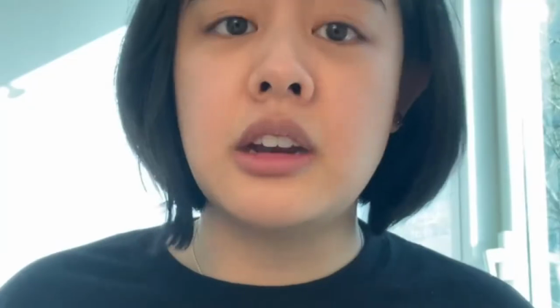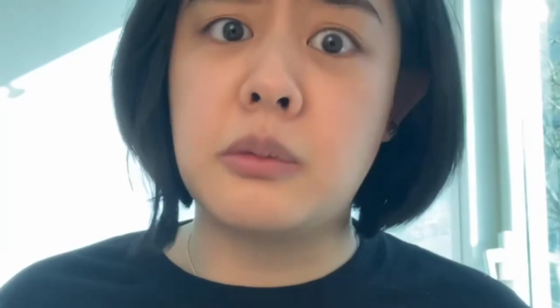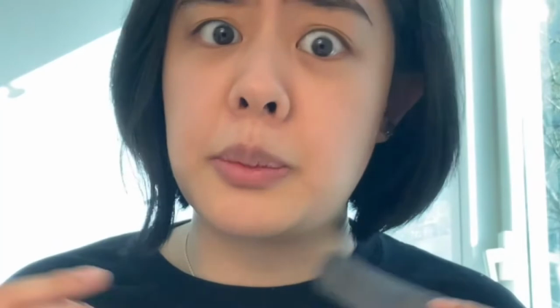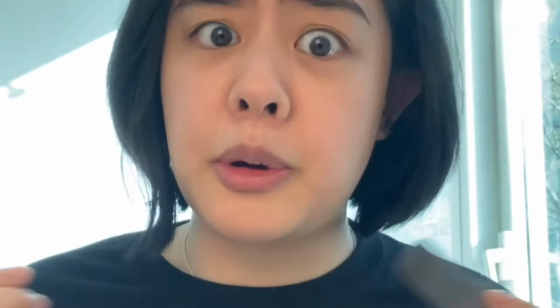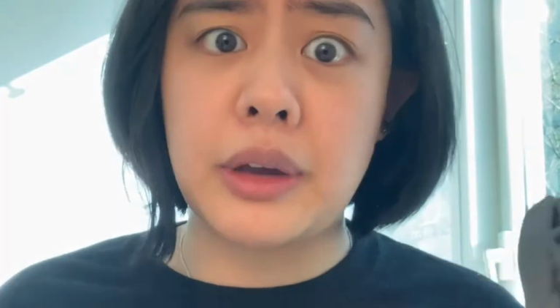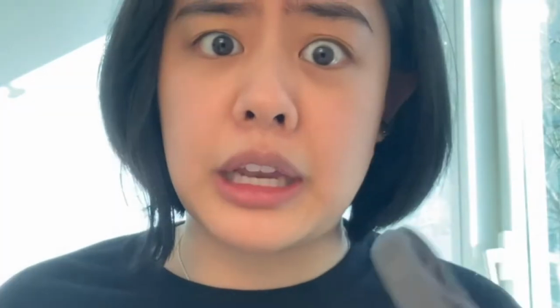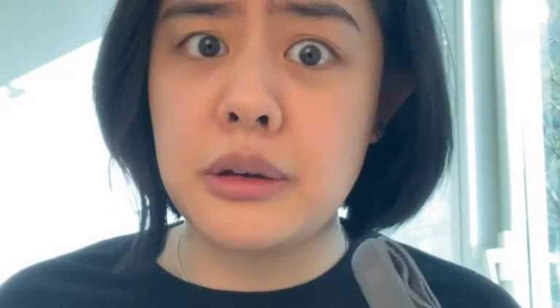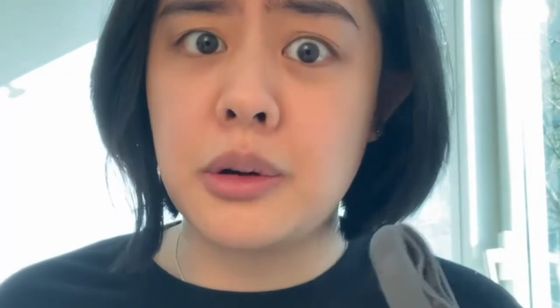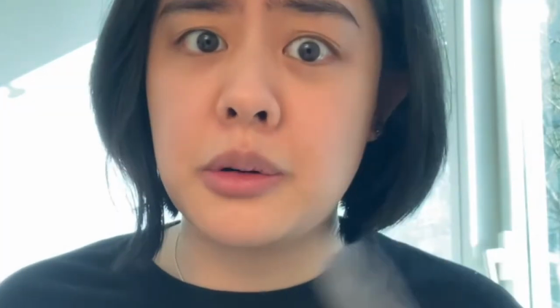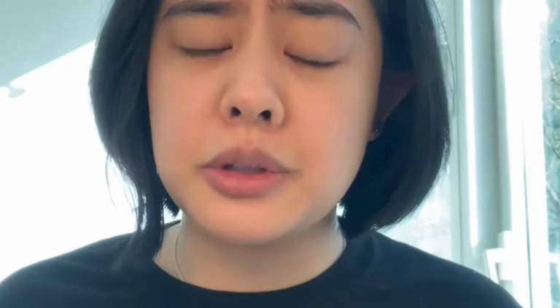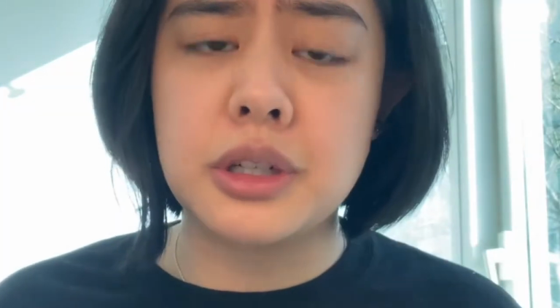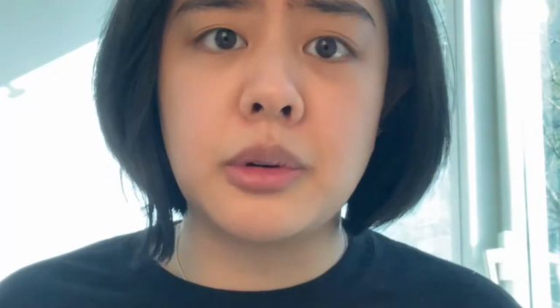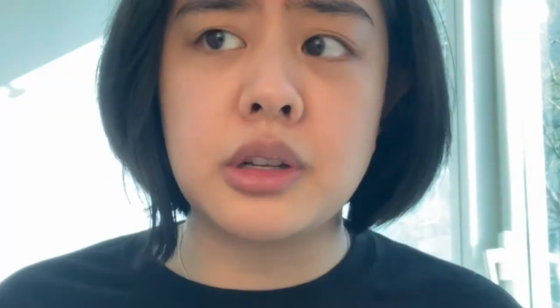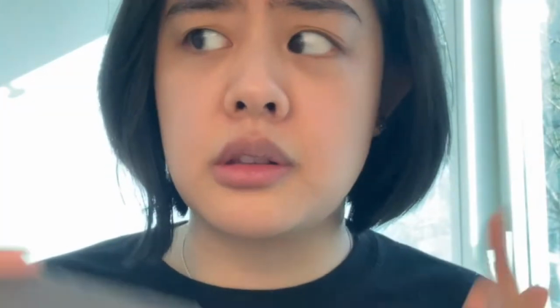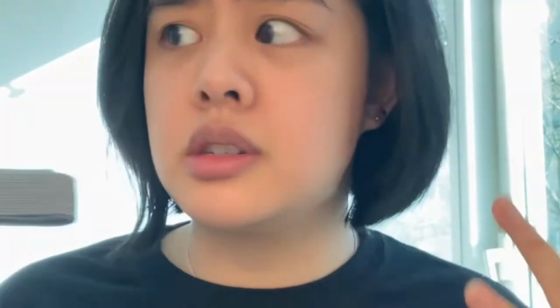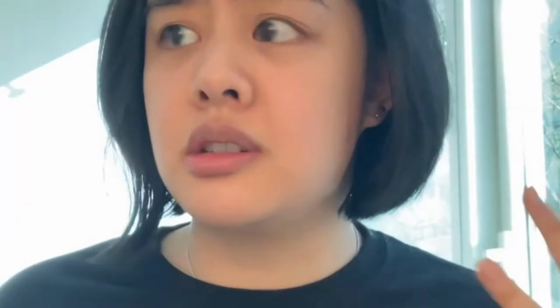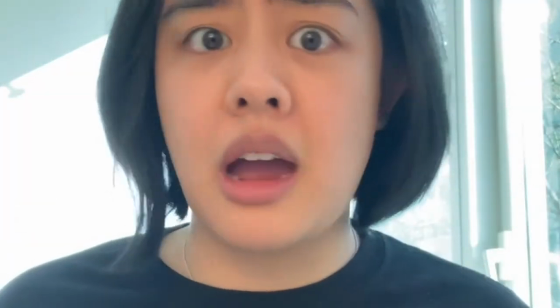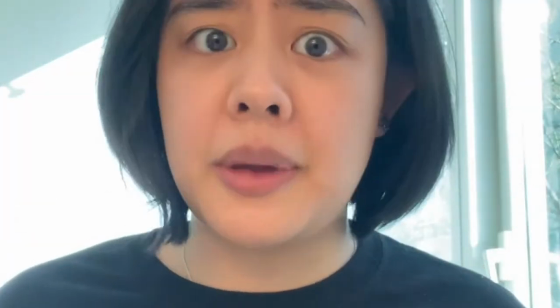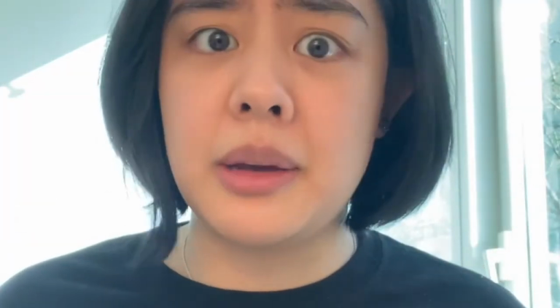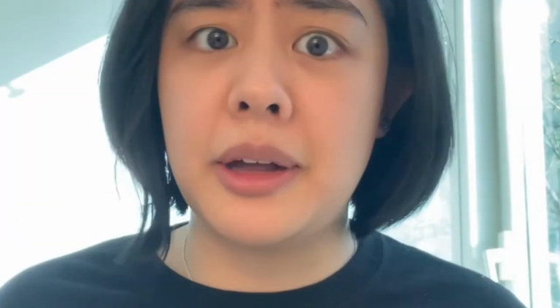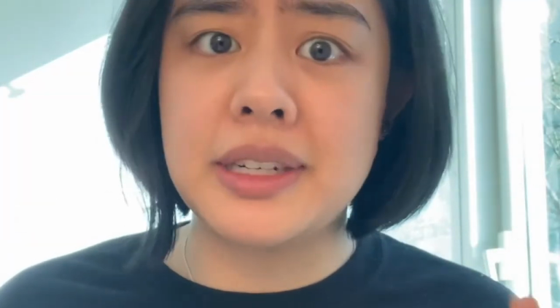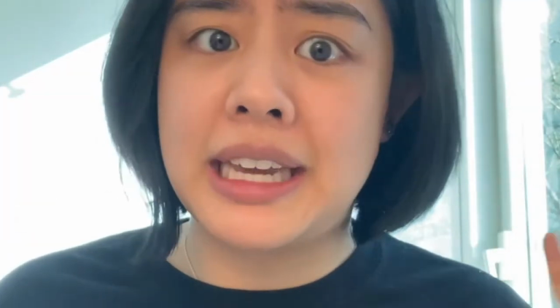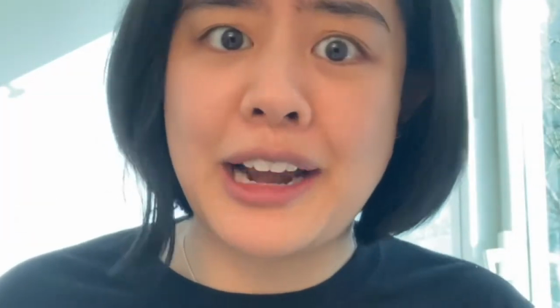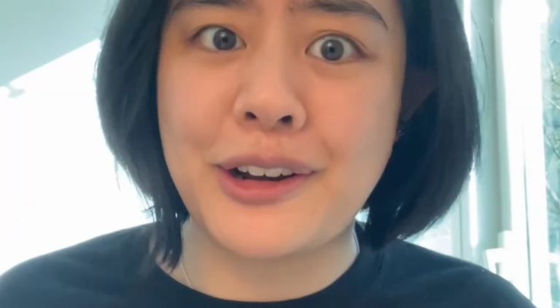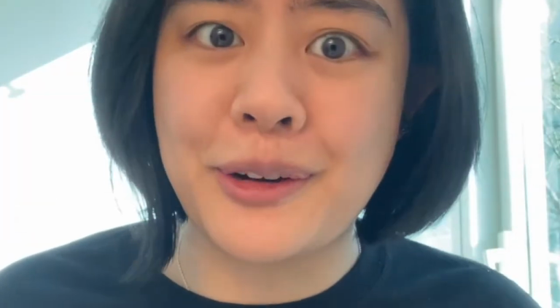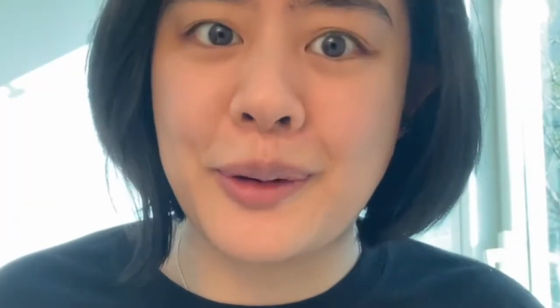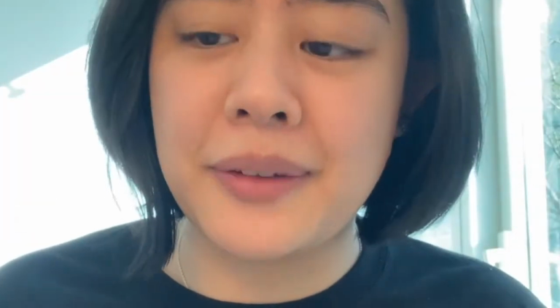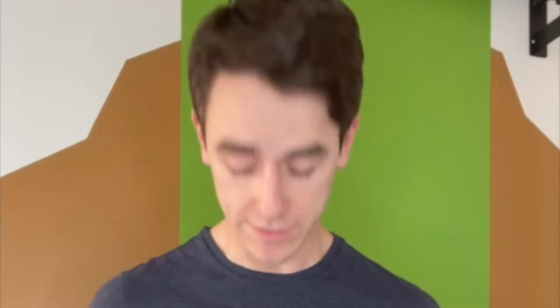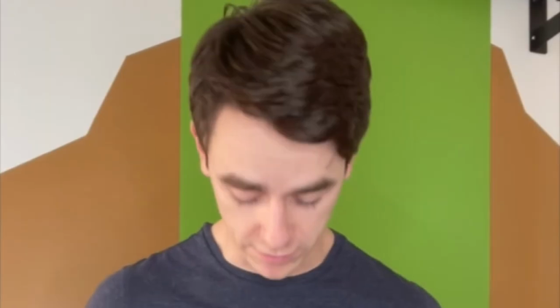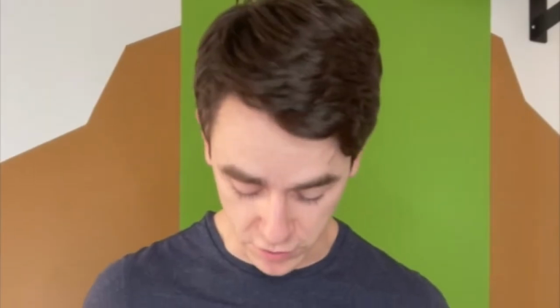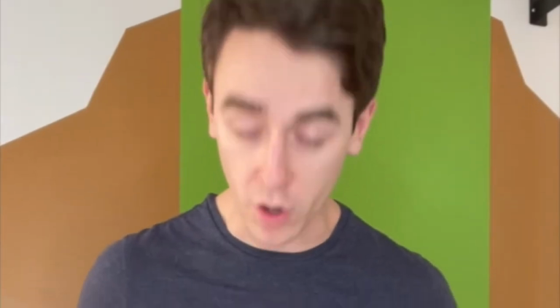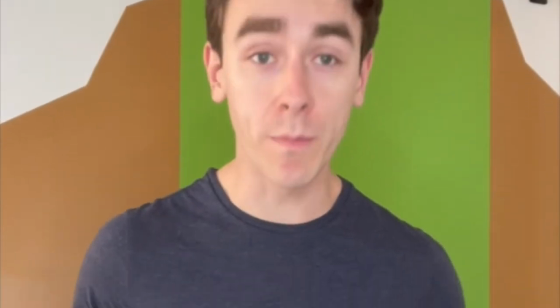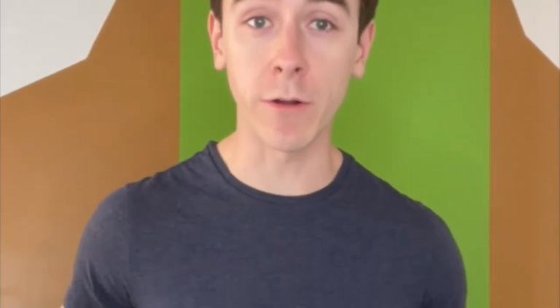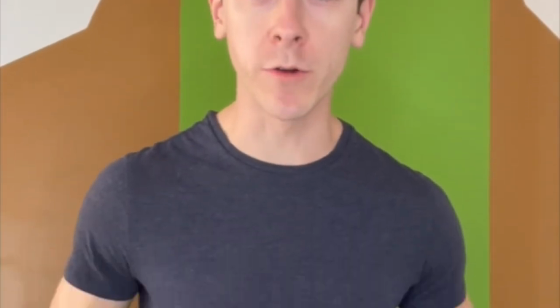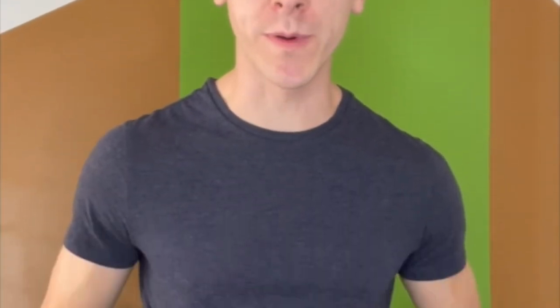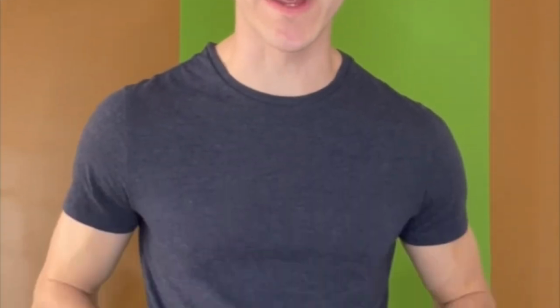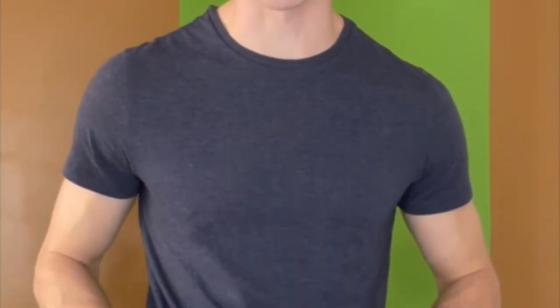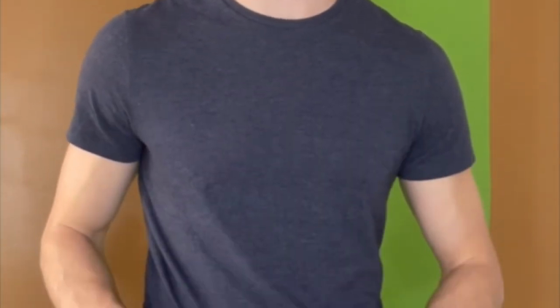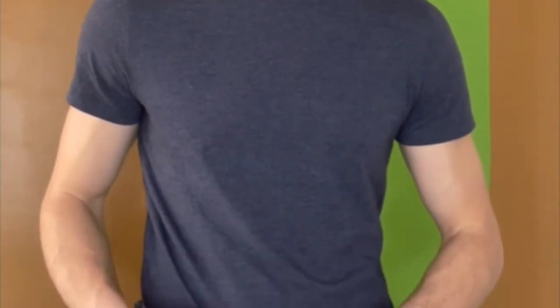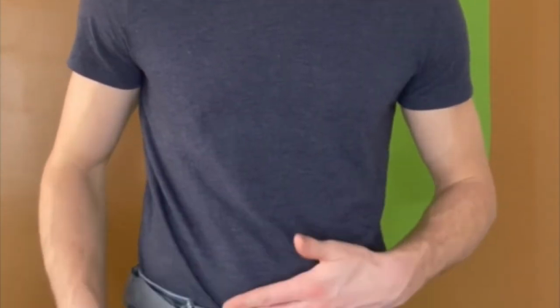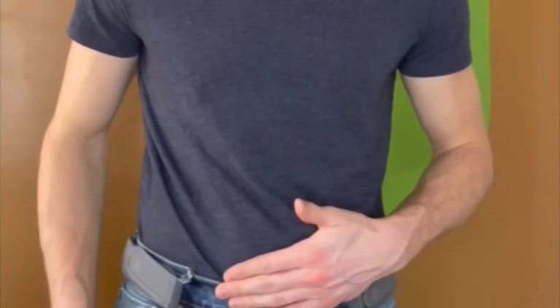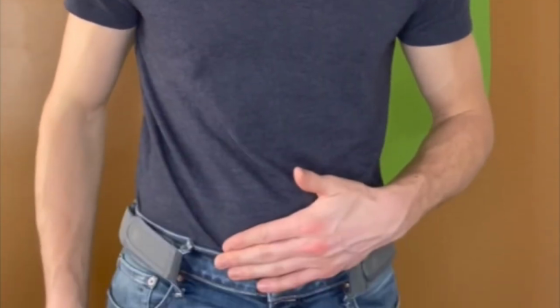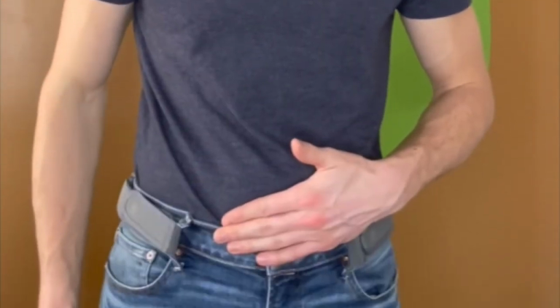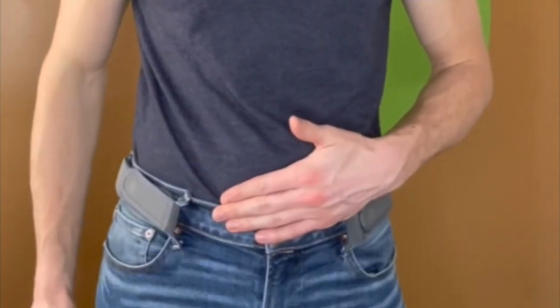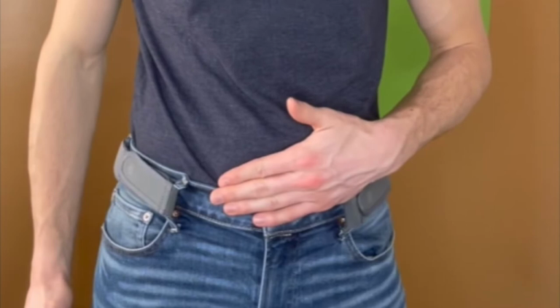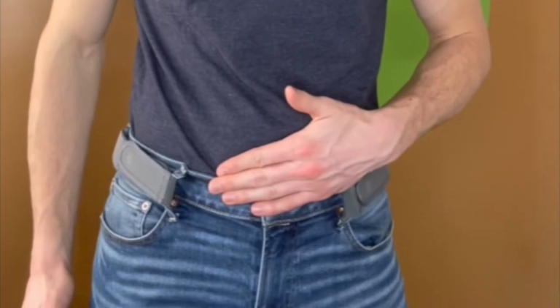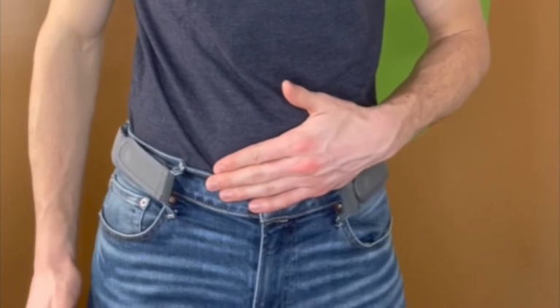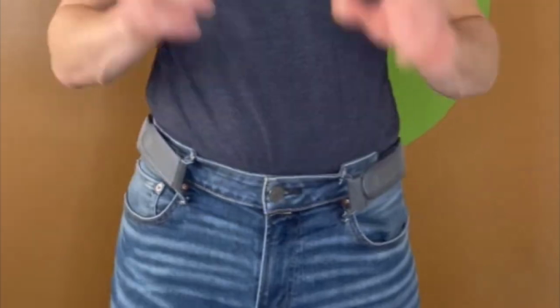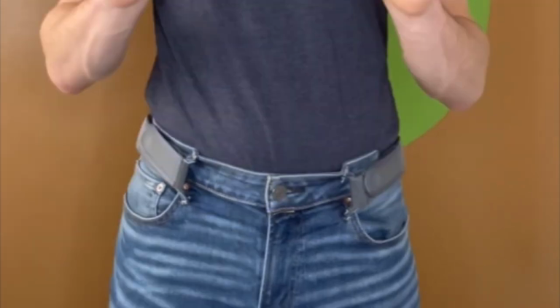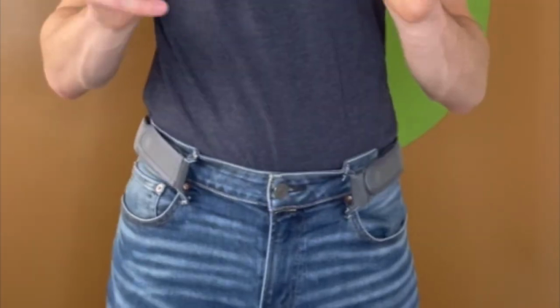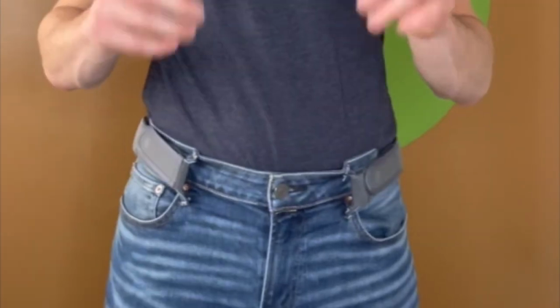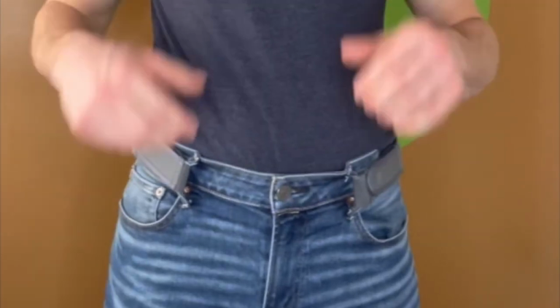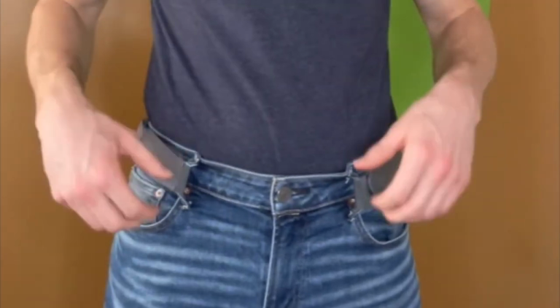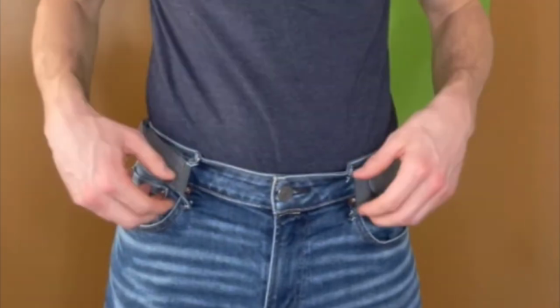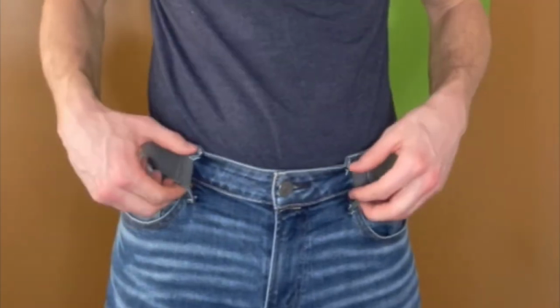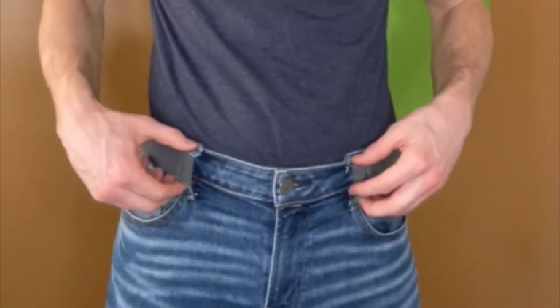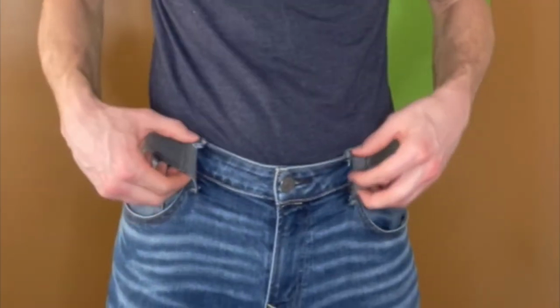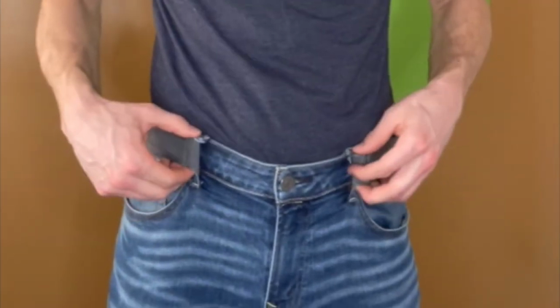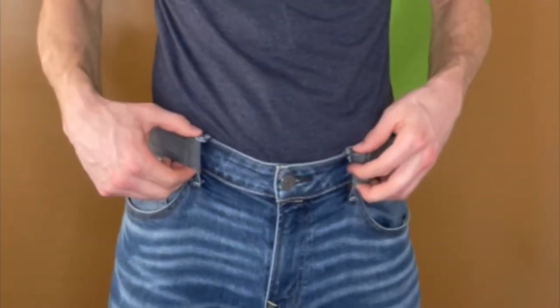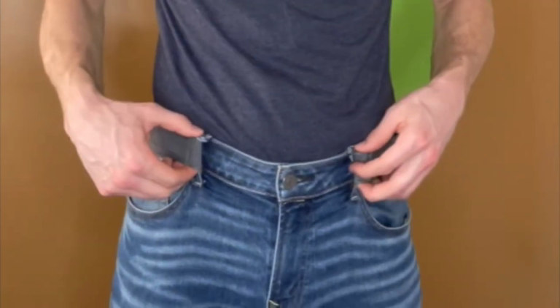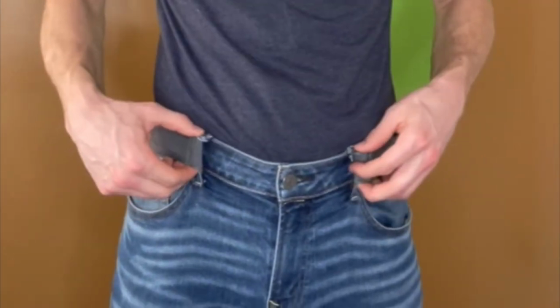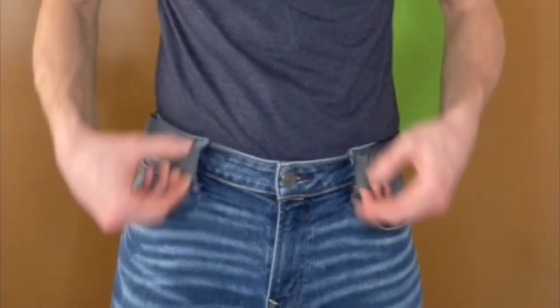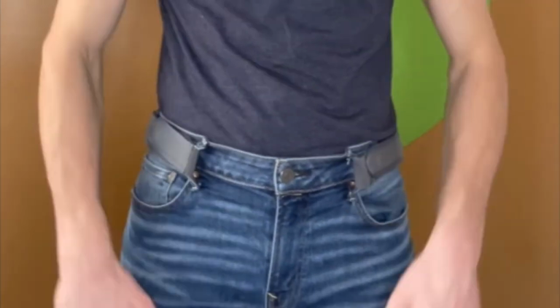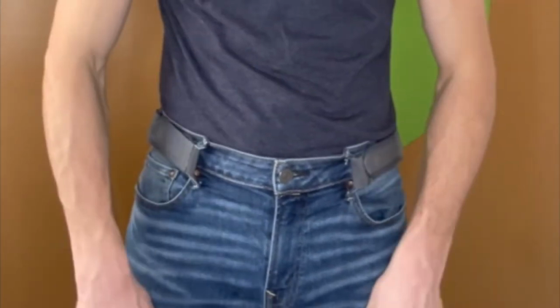No more poking new holes, no more scrapping a belt to get a new one. There's no belt loop in the middle to dig into my stomach, and it's somehow more secure.